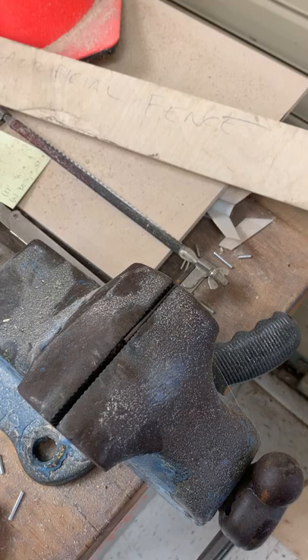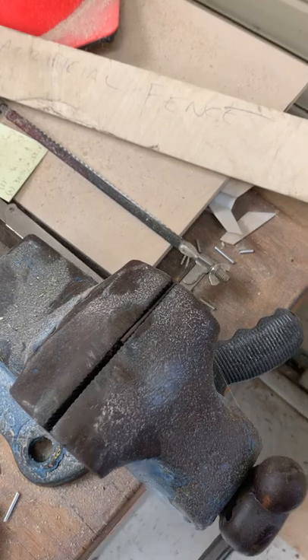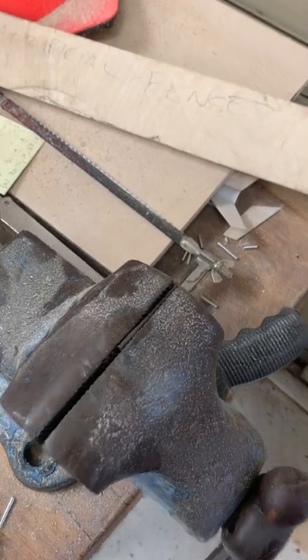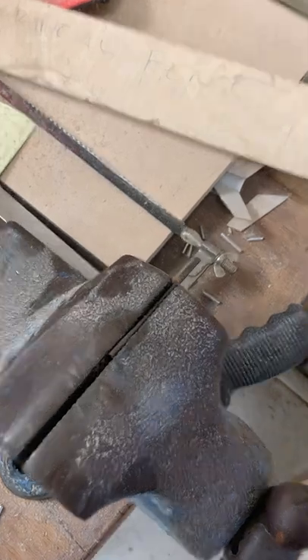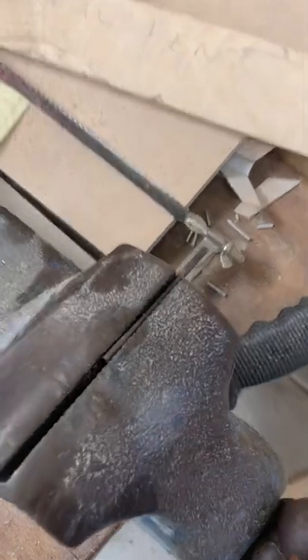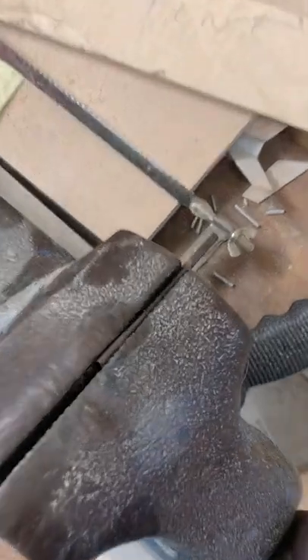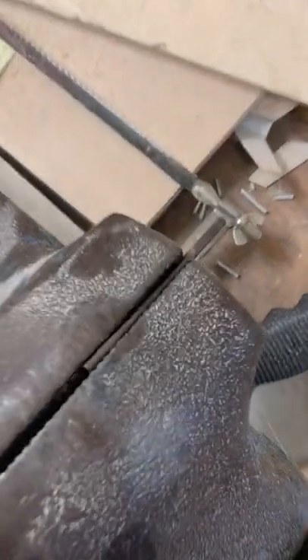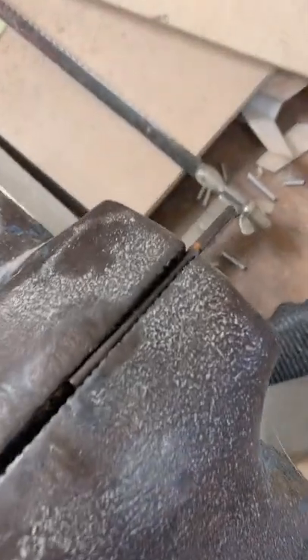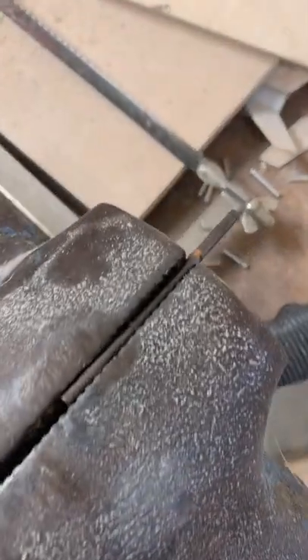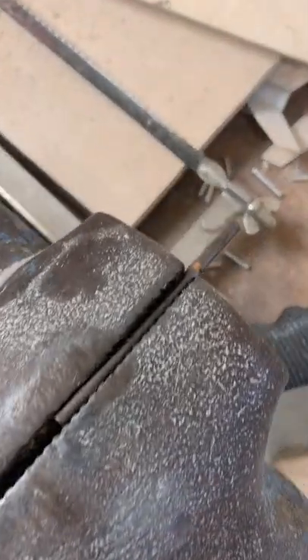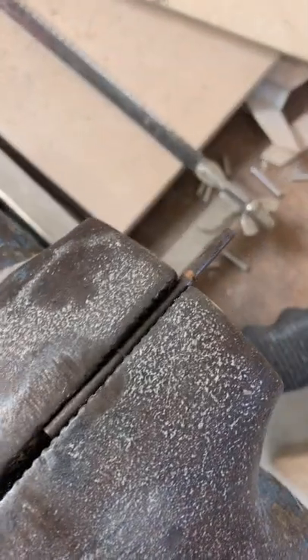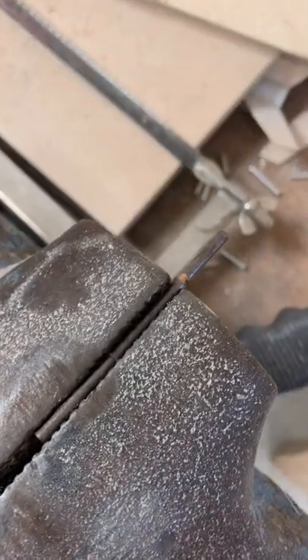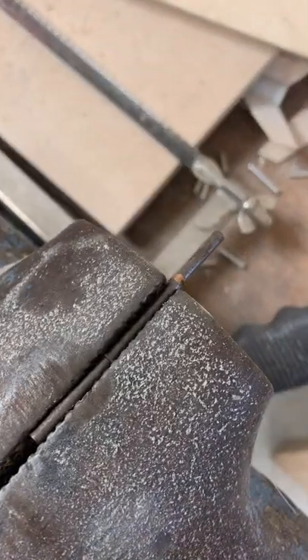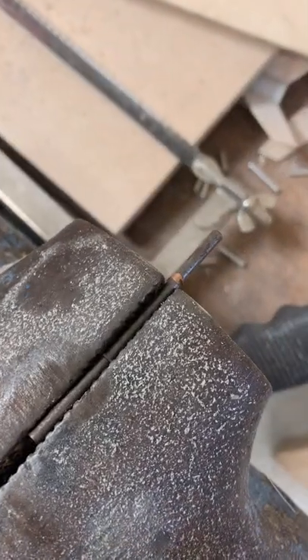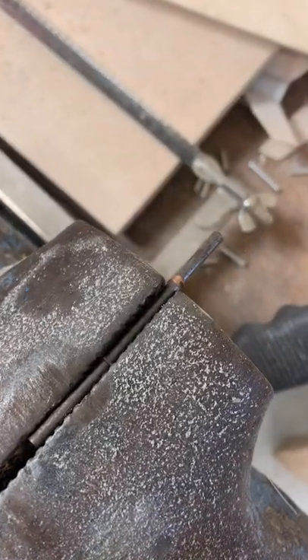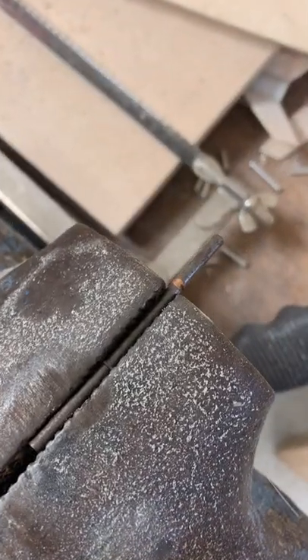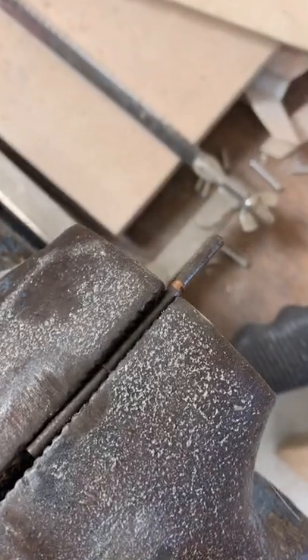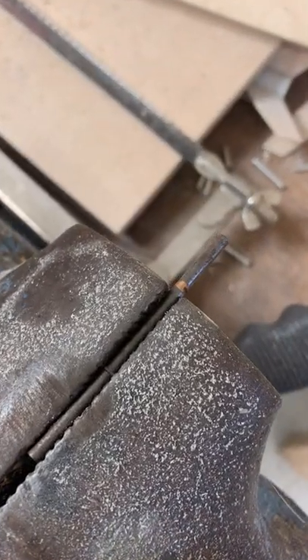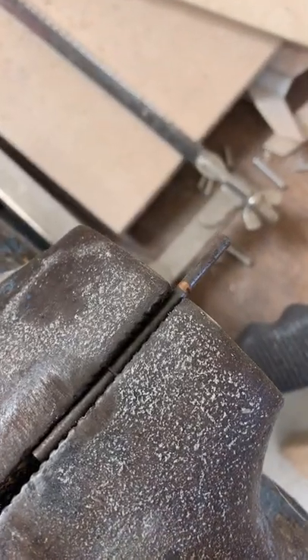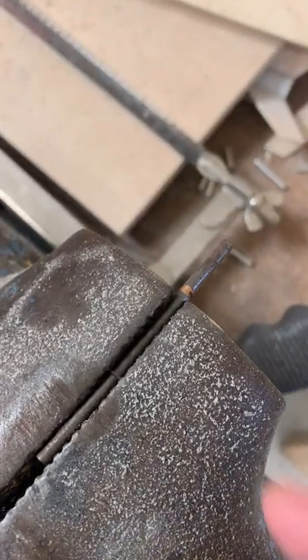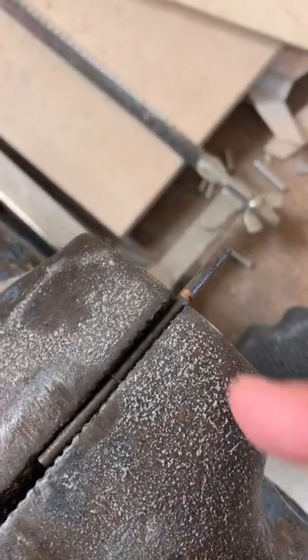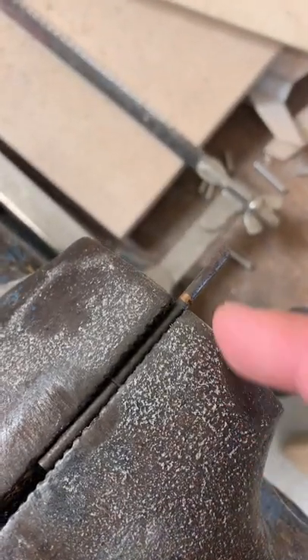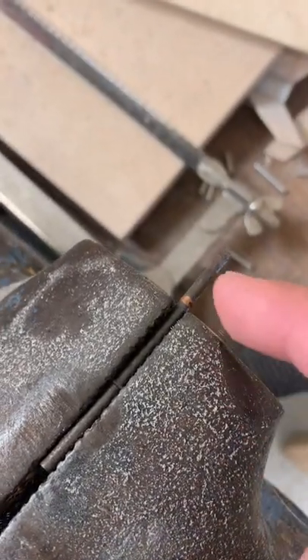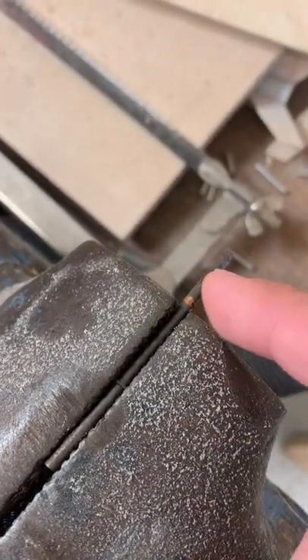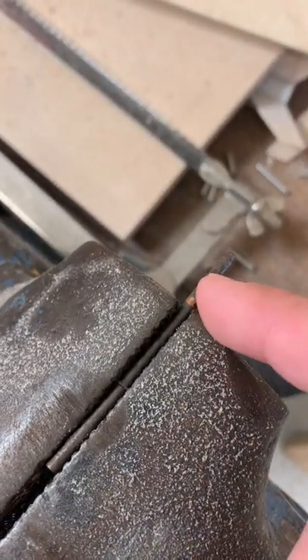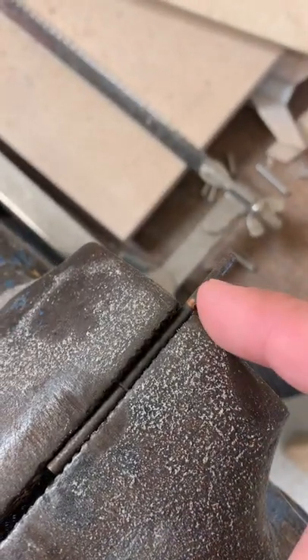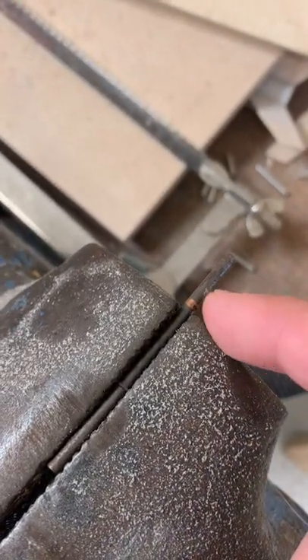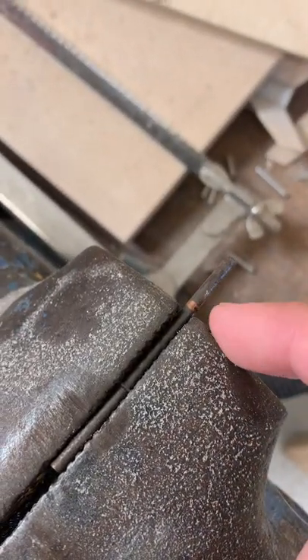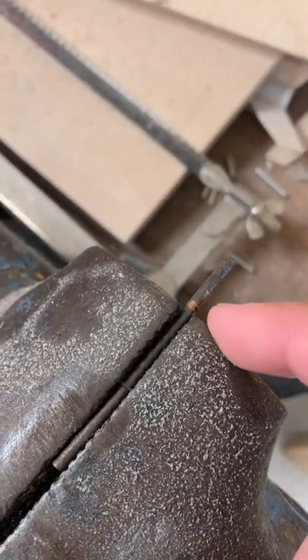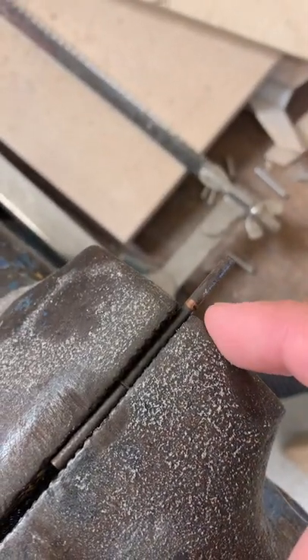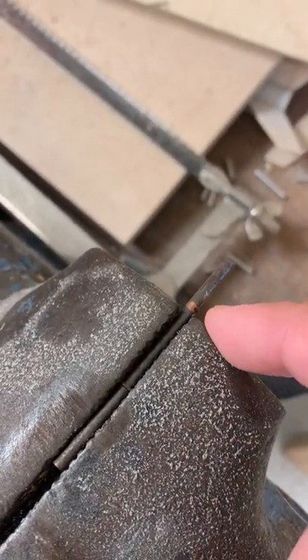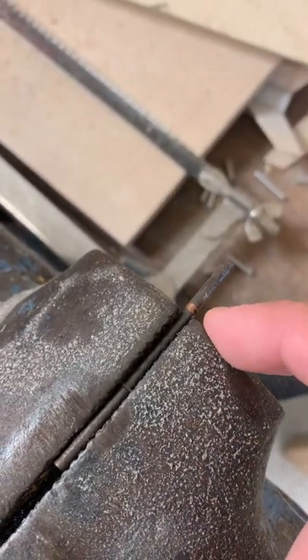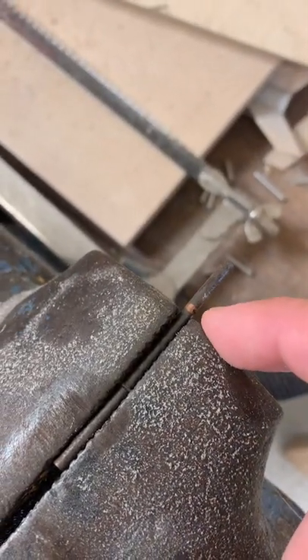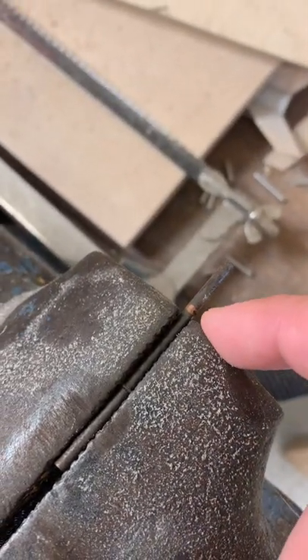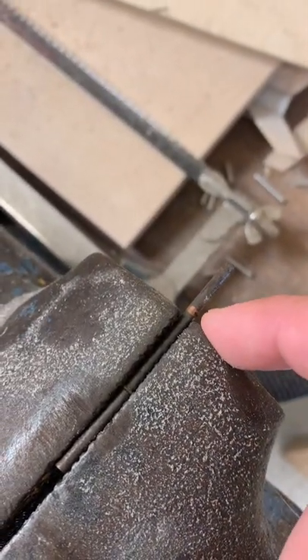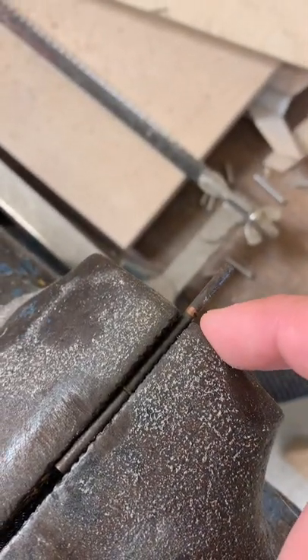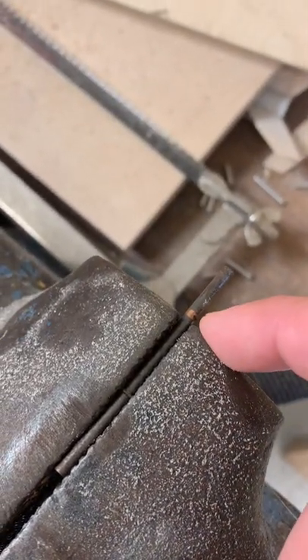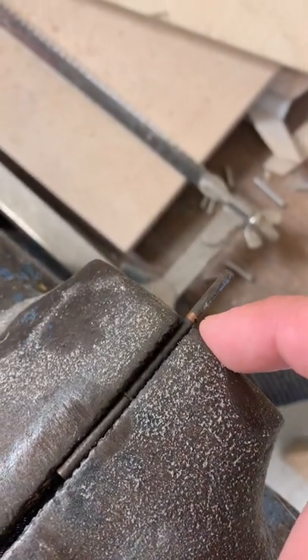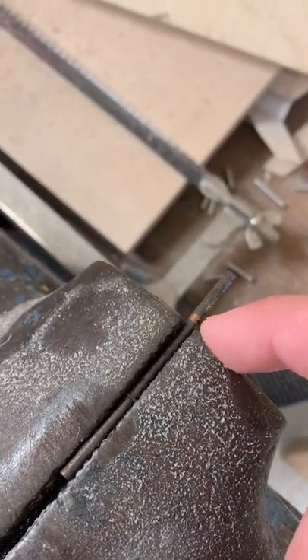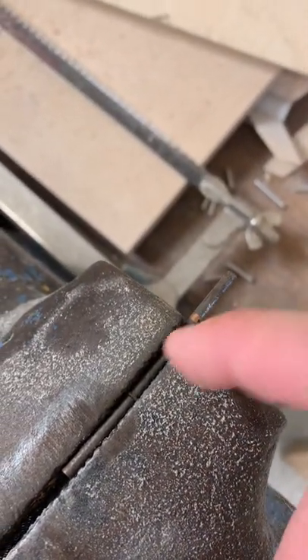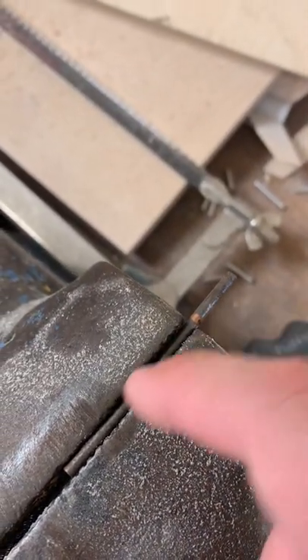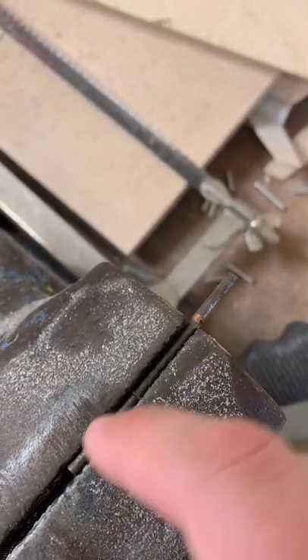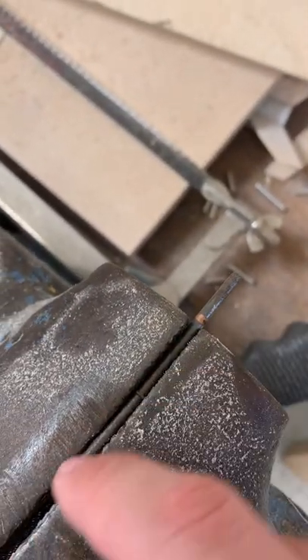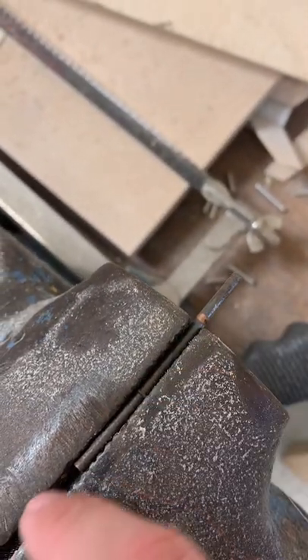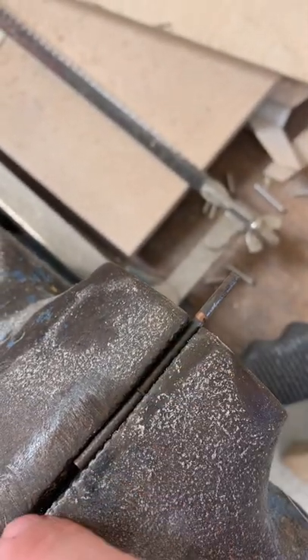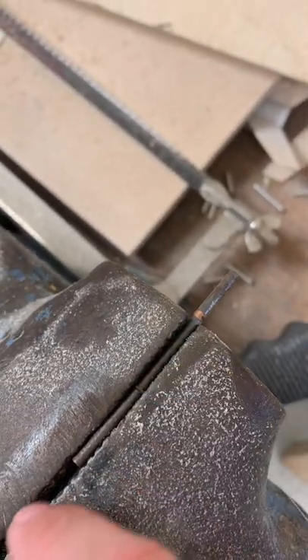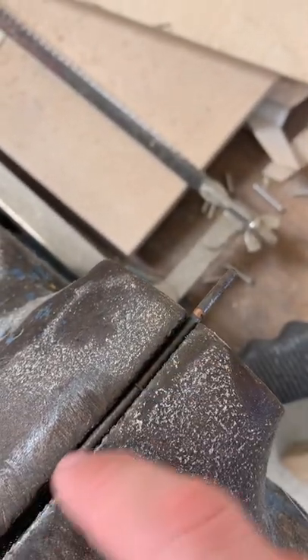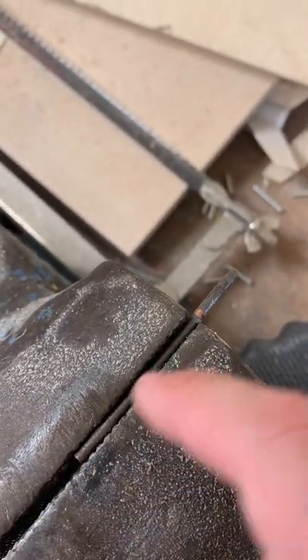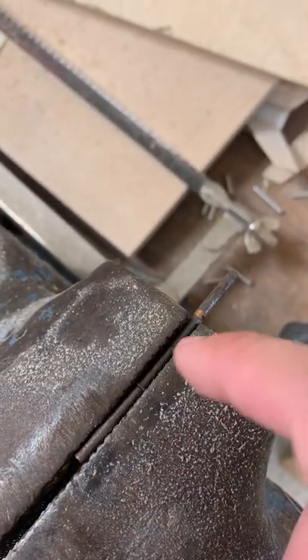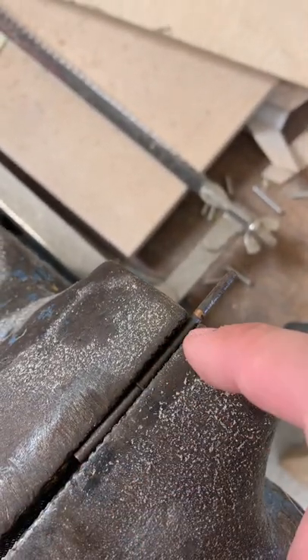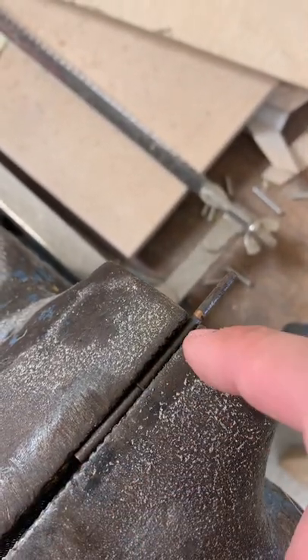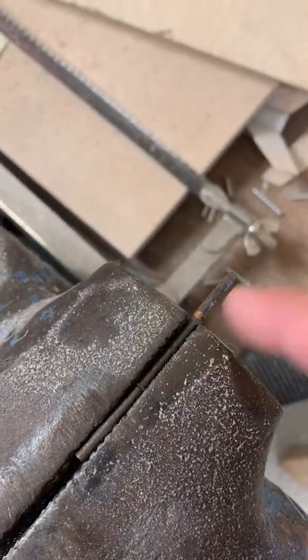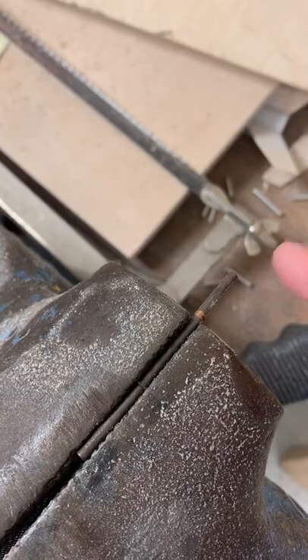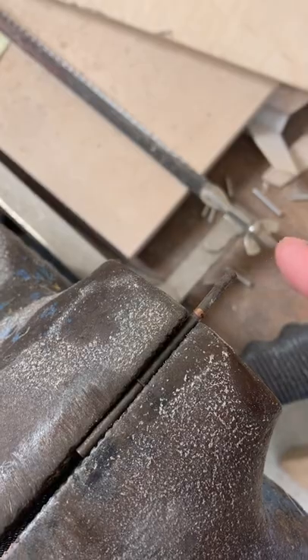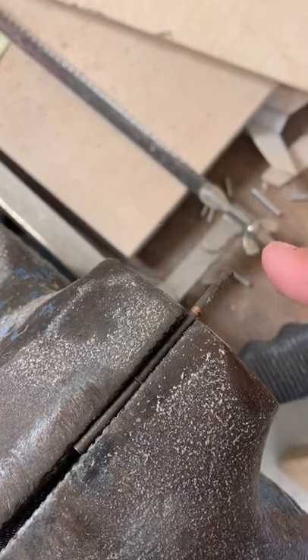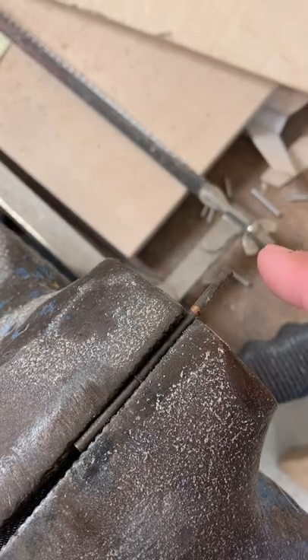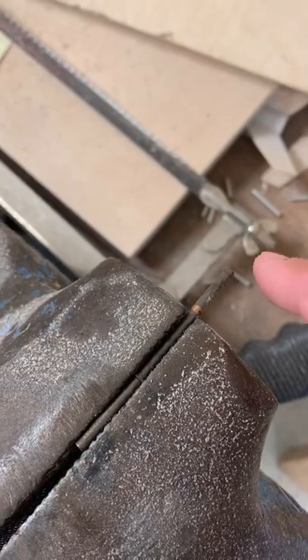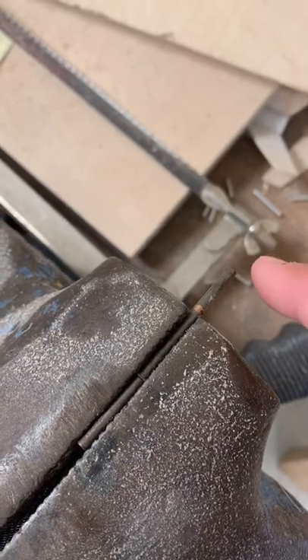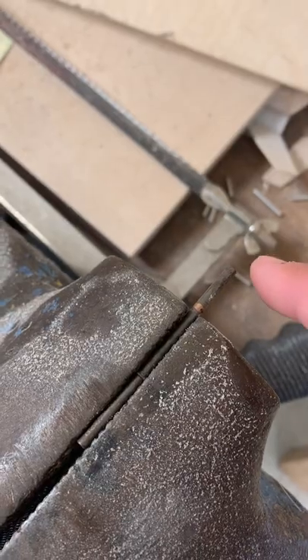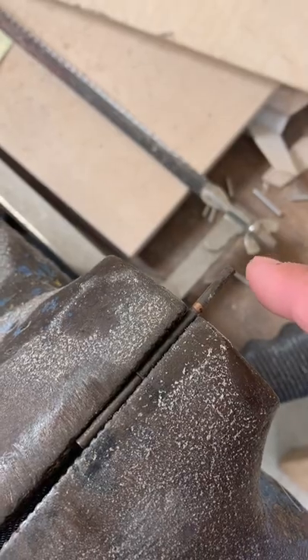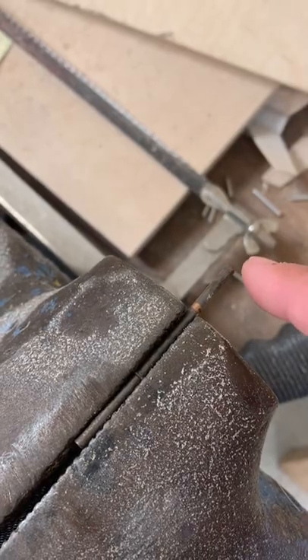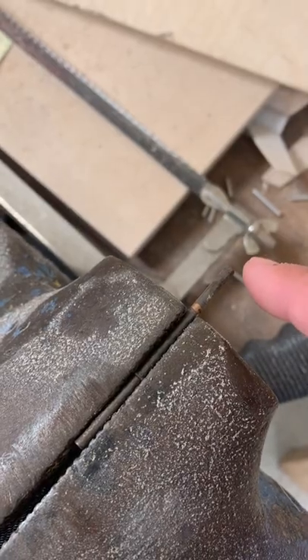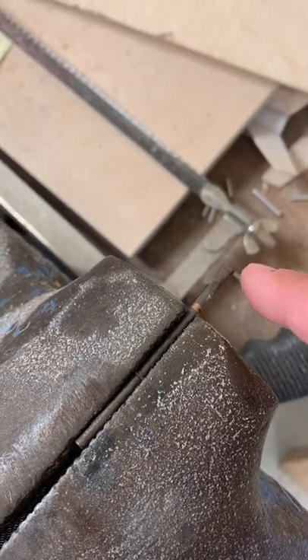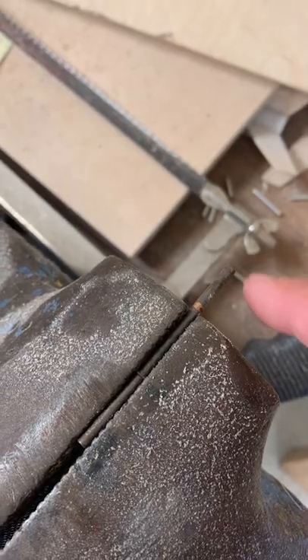What I've done here is I have measured out and marked my axle. This is how long it needs to be, and that's how much I'm getting rid of.